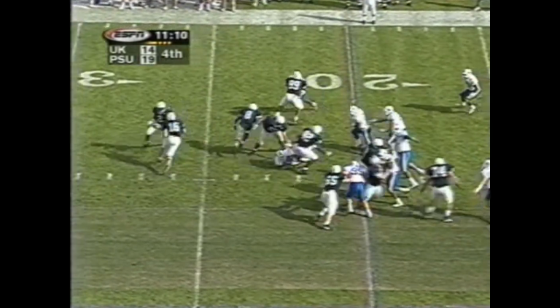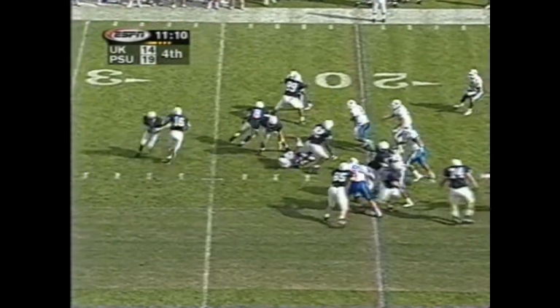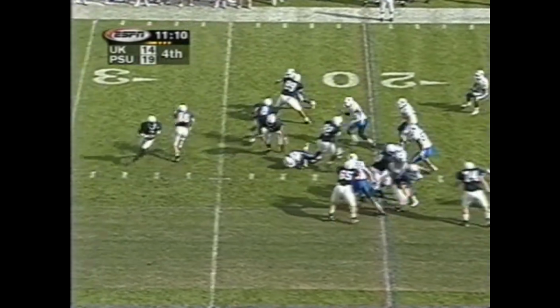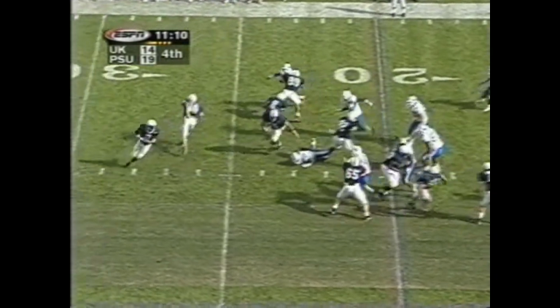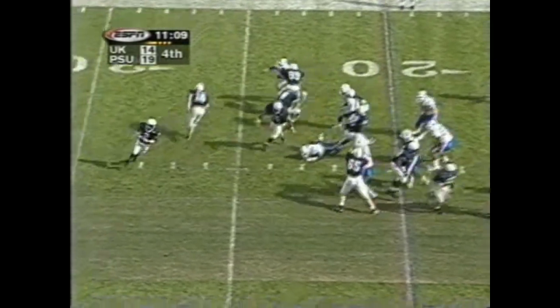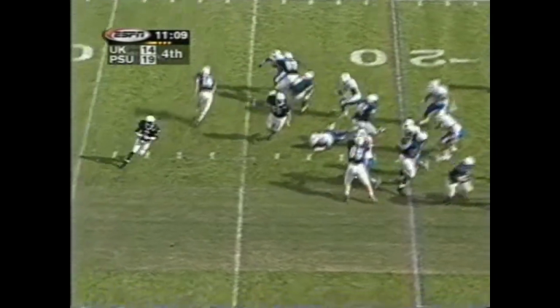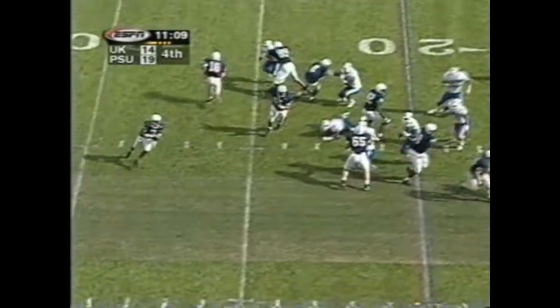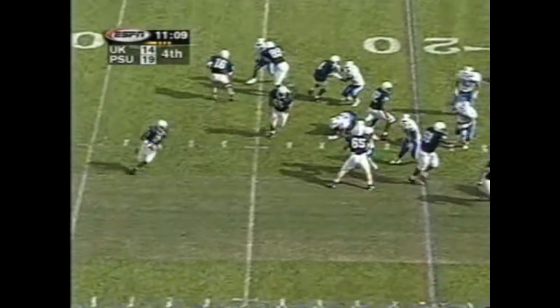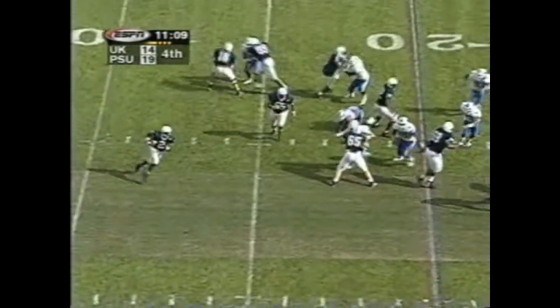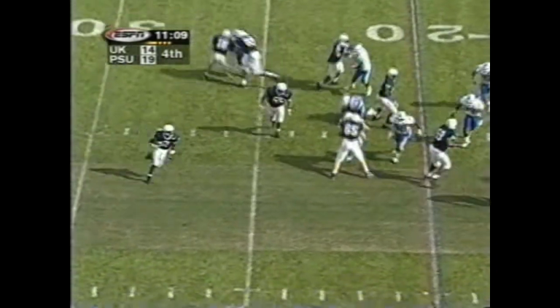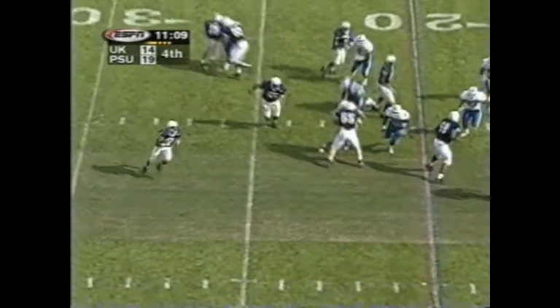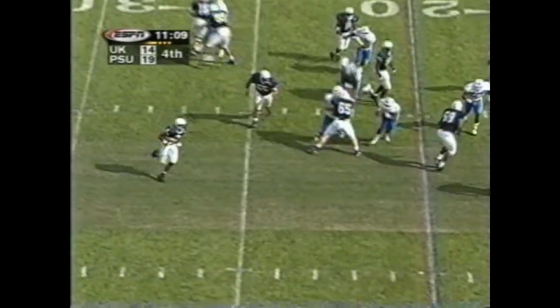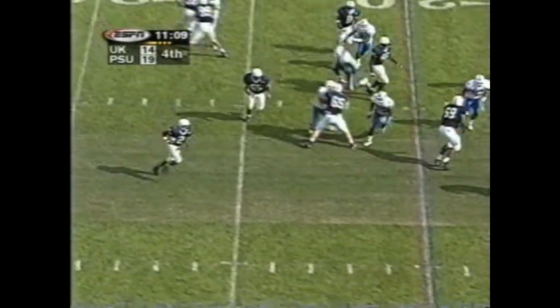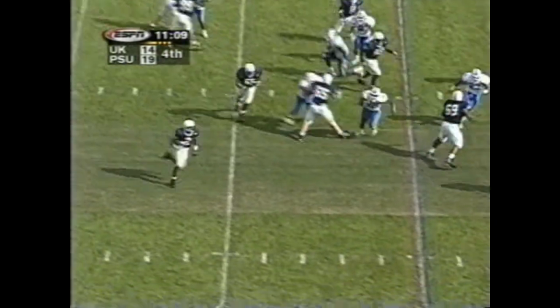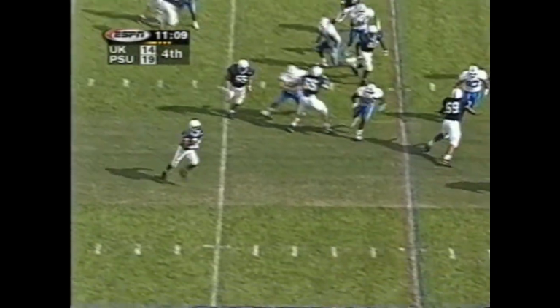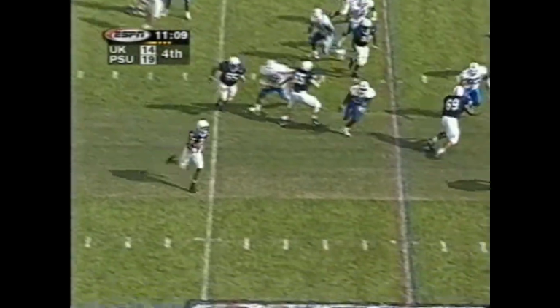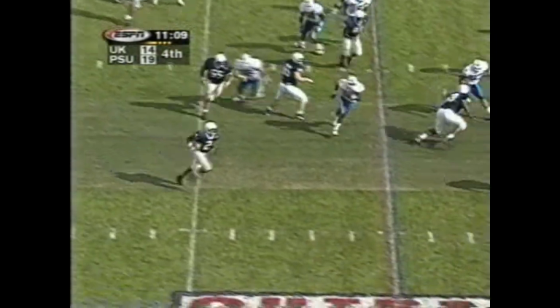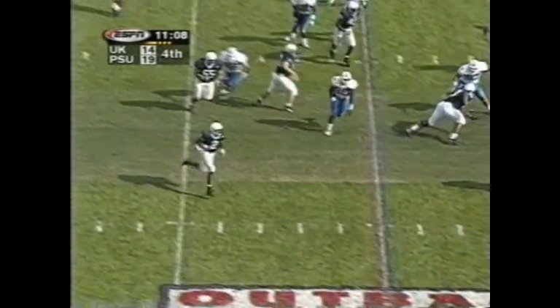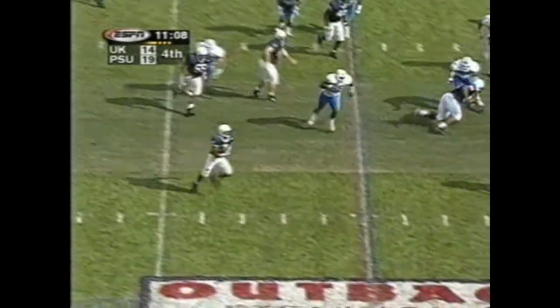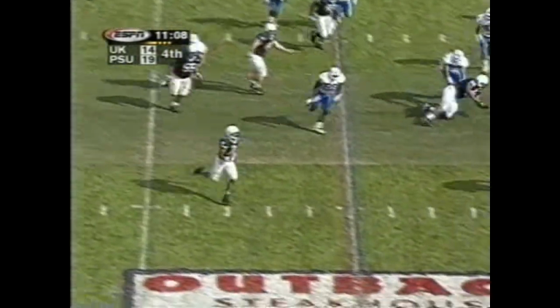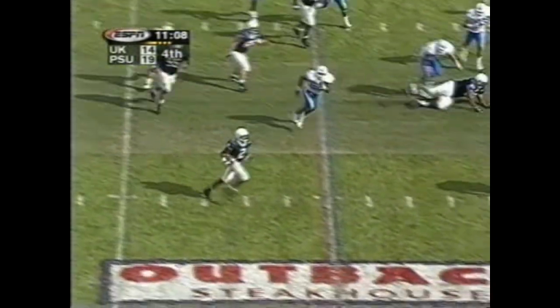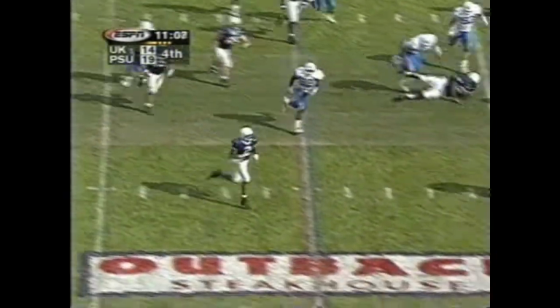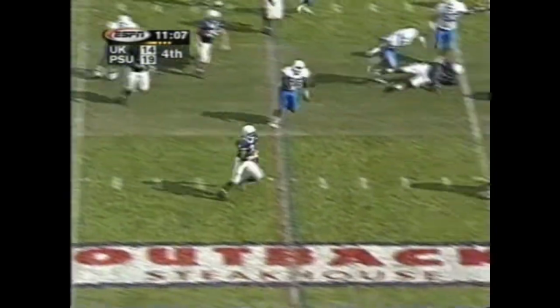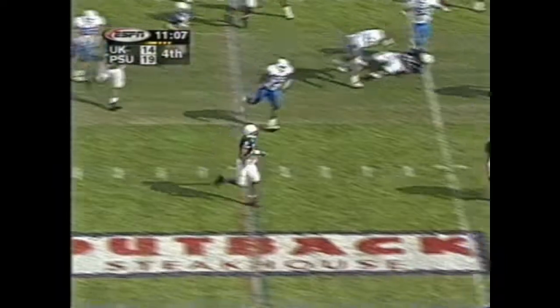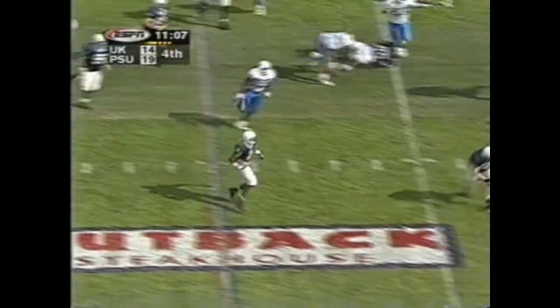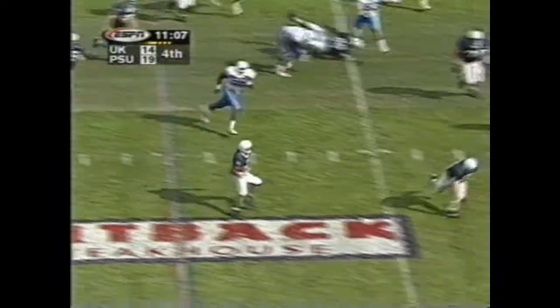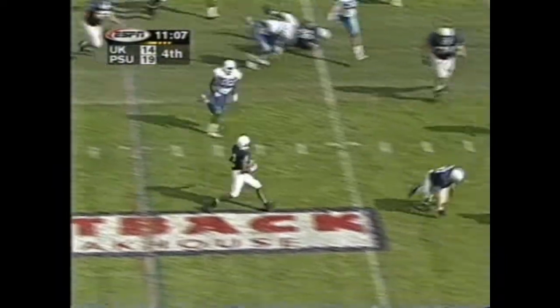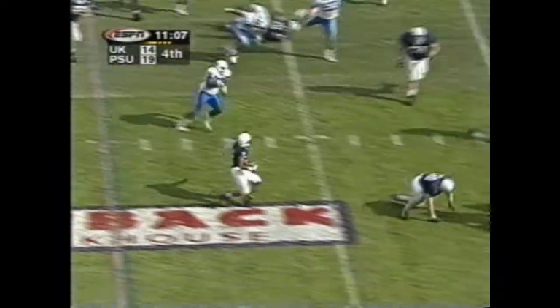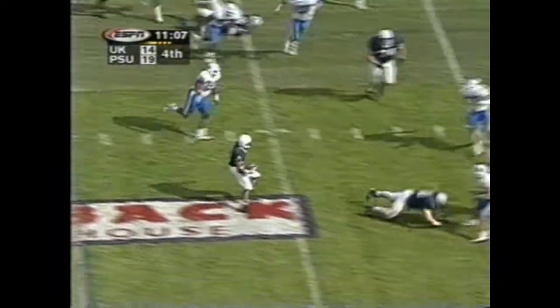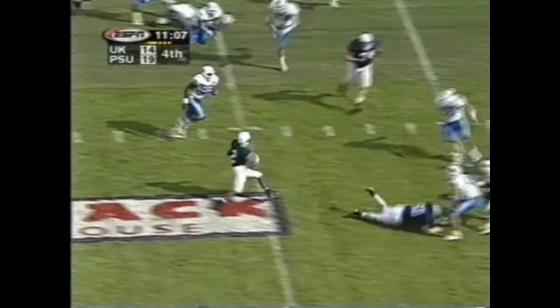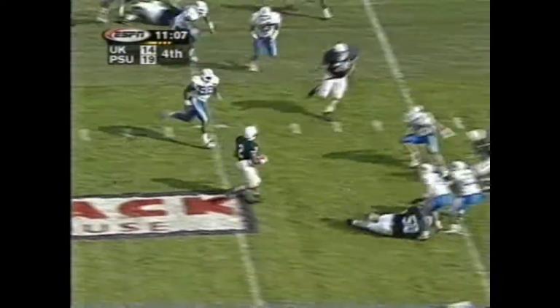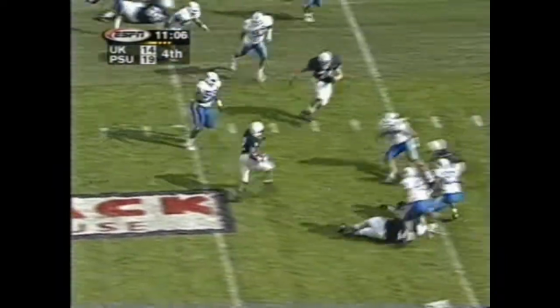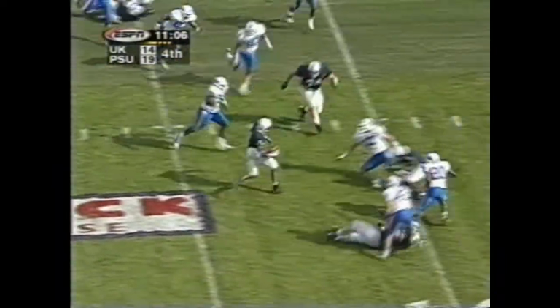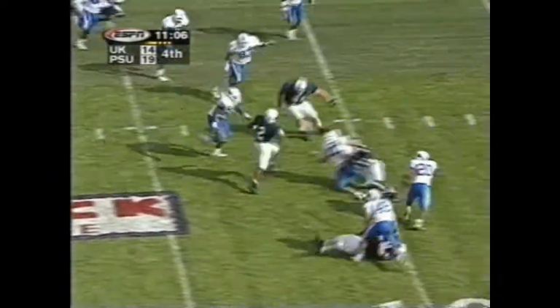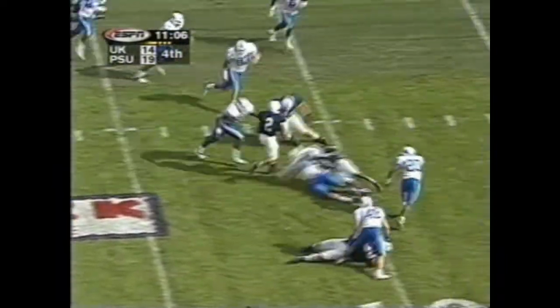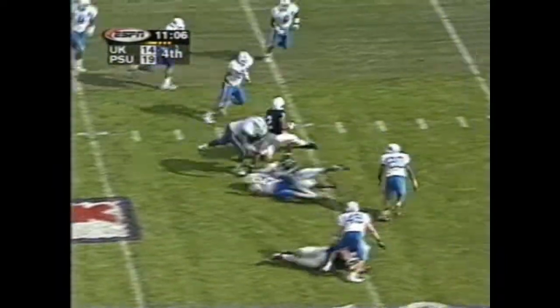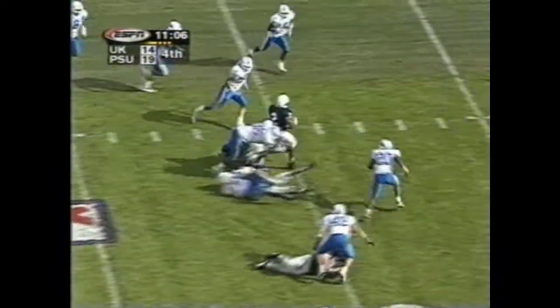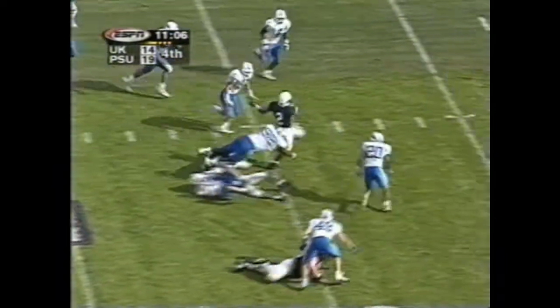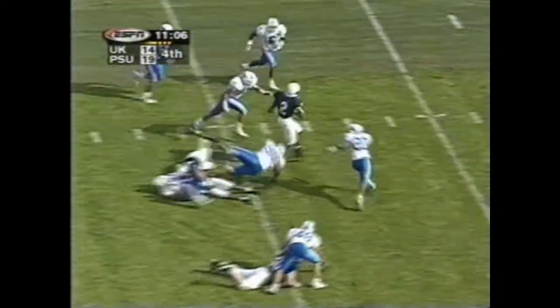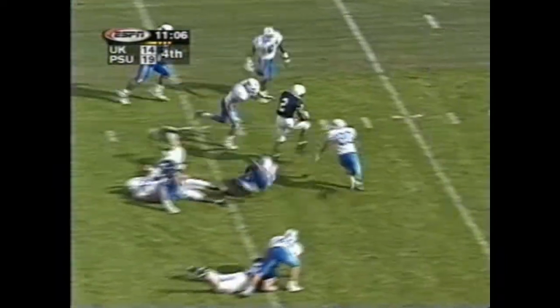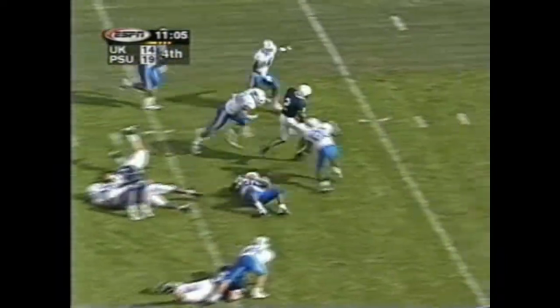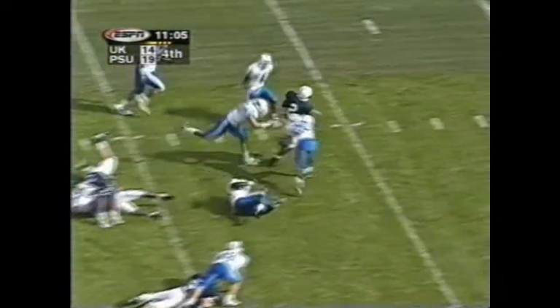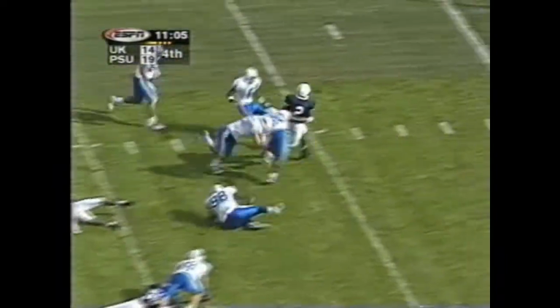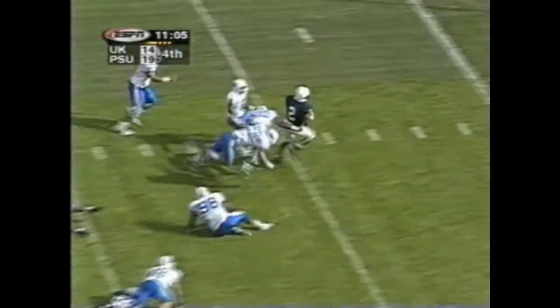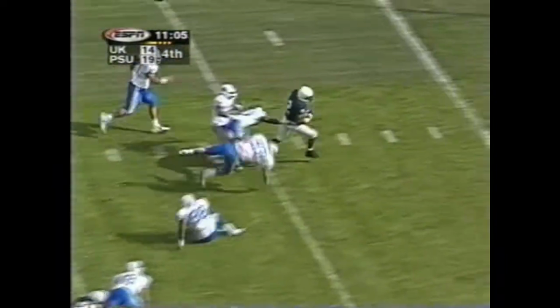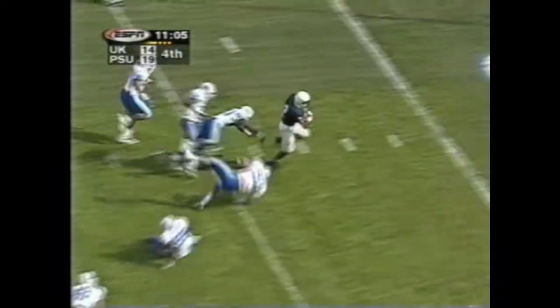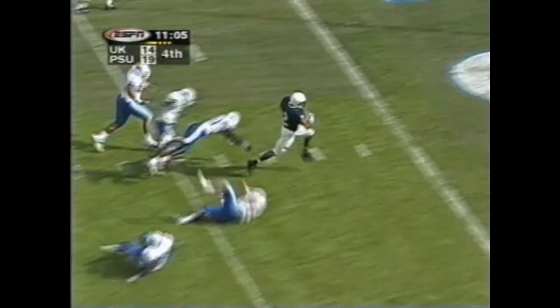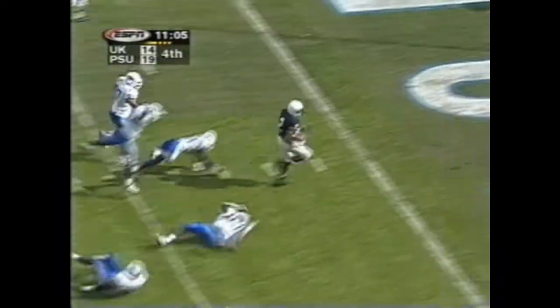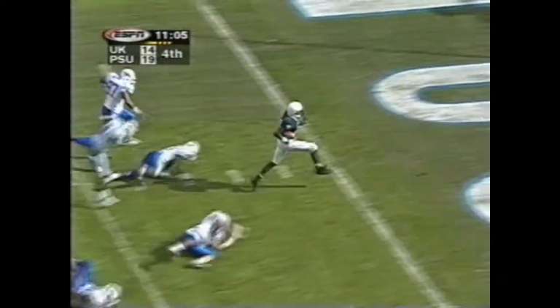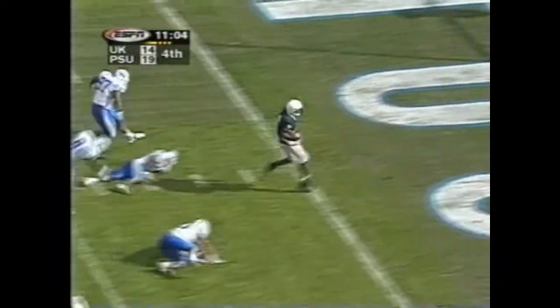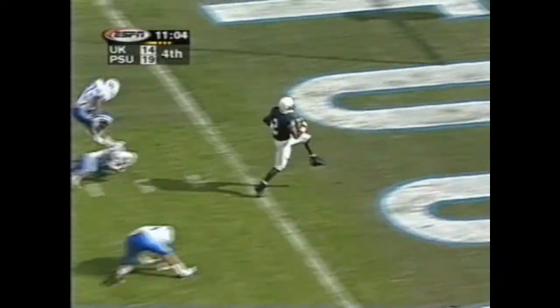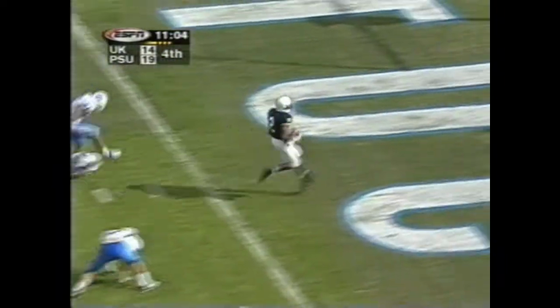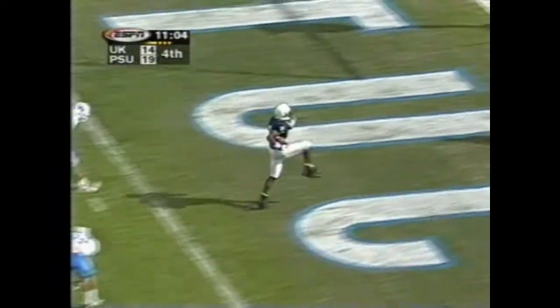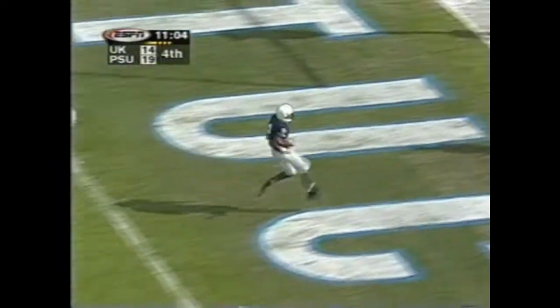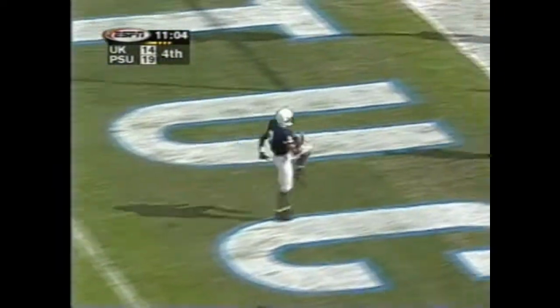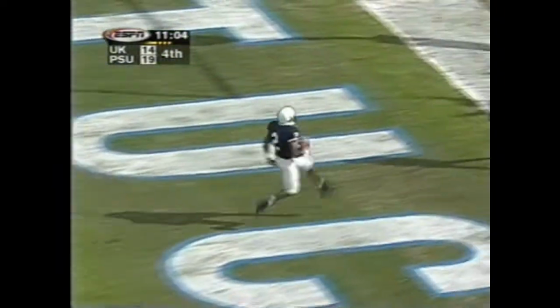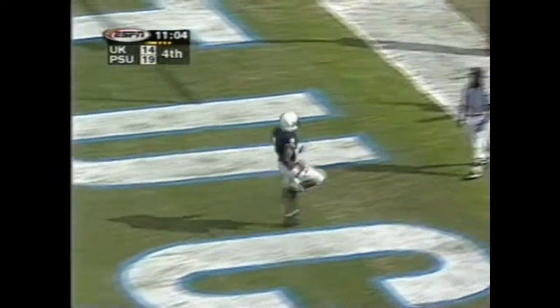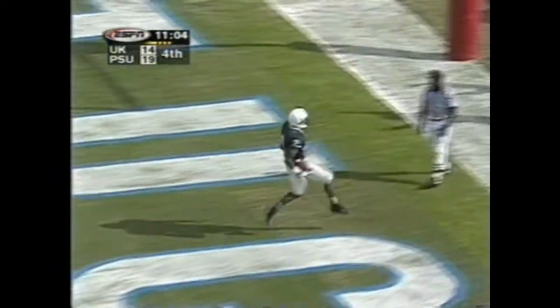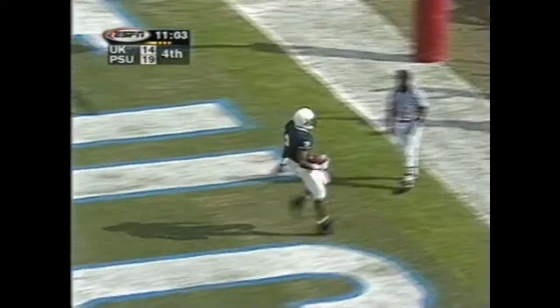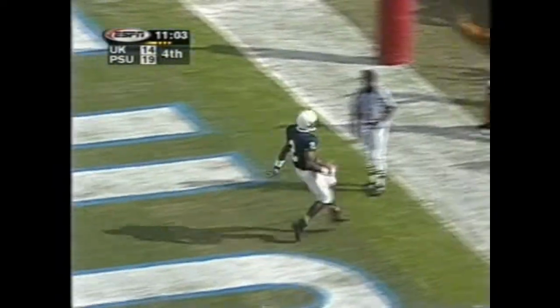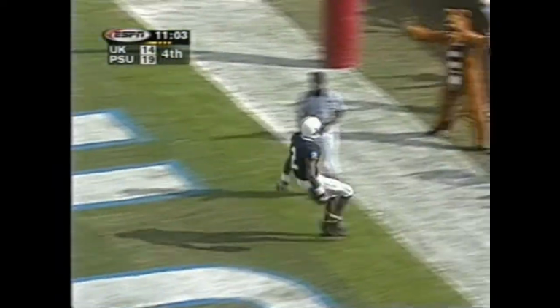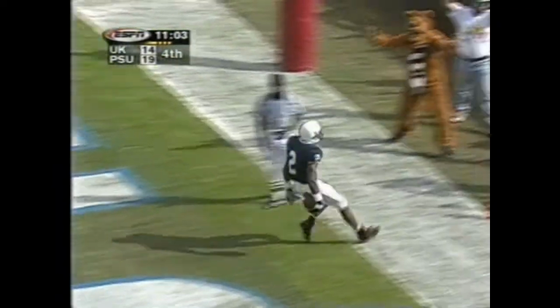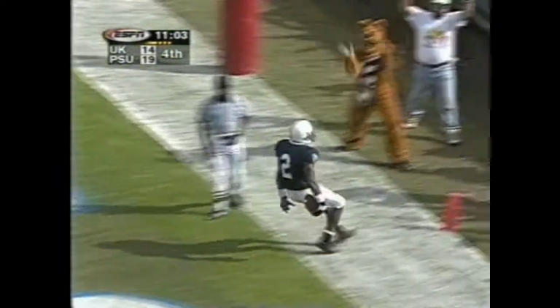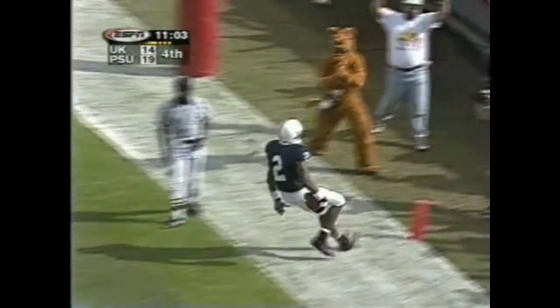Now here comes the reverse, and it's Chaffee Fields. Waits for a block, cuts it inside. He will score.